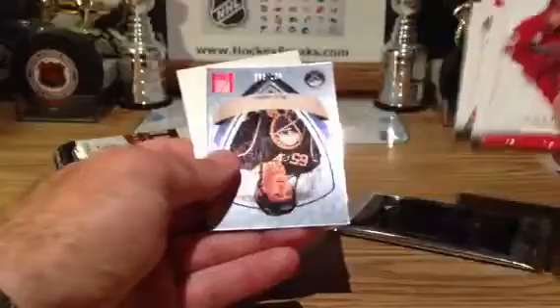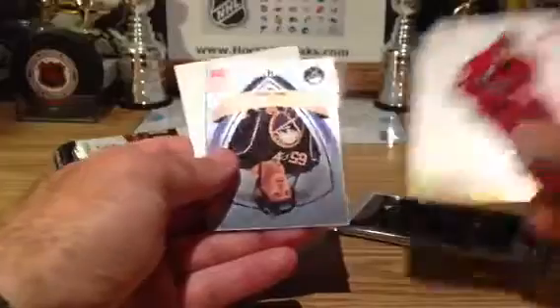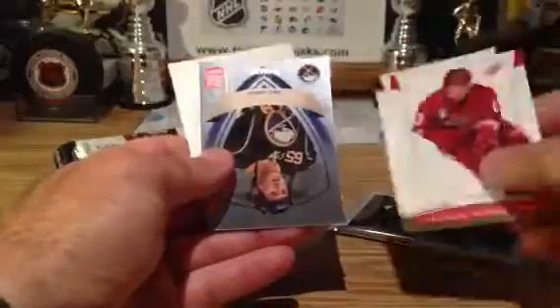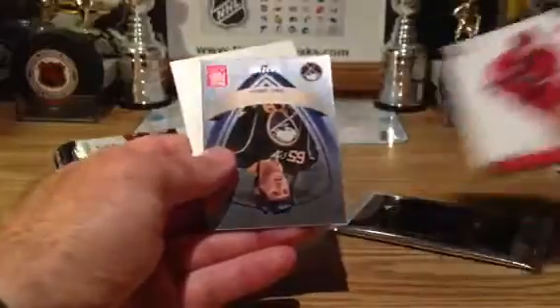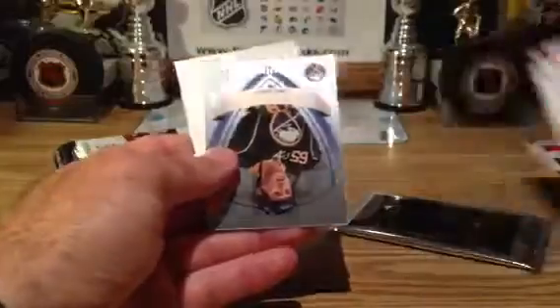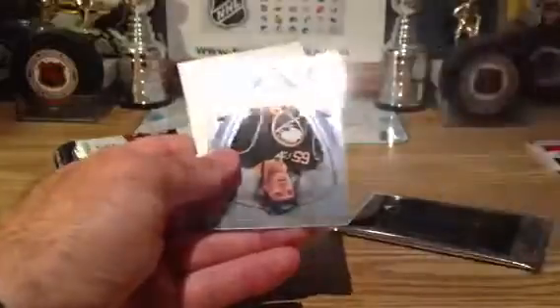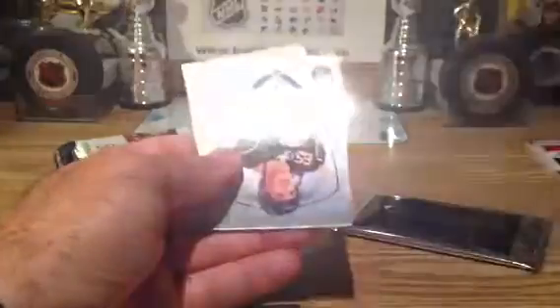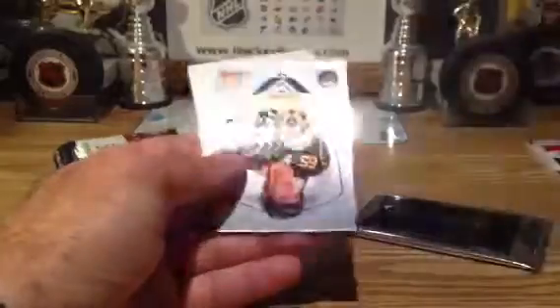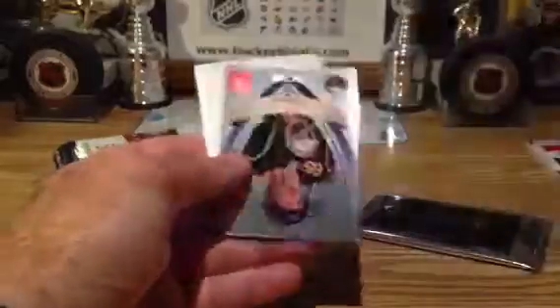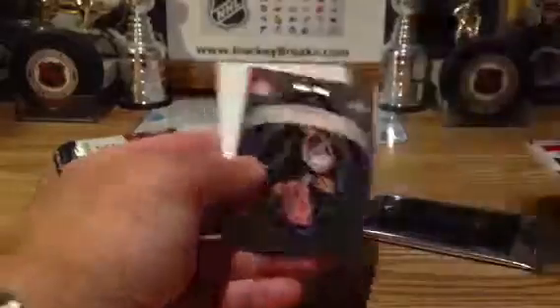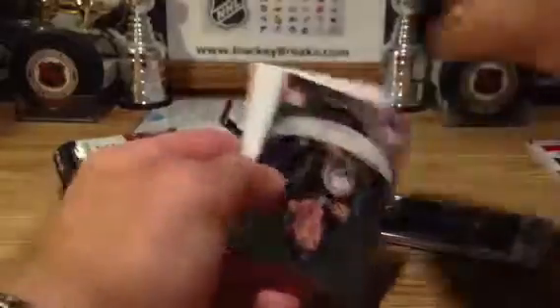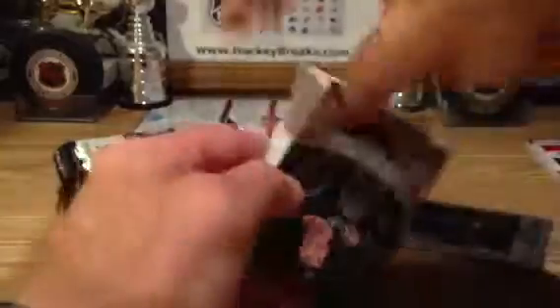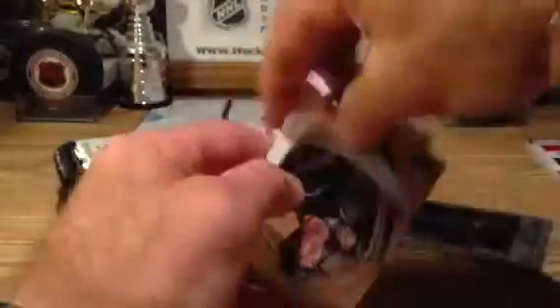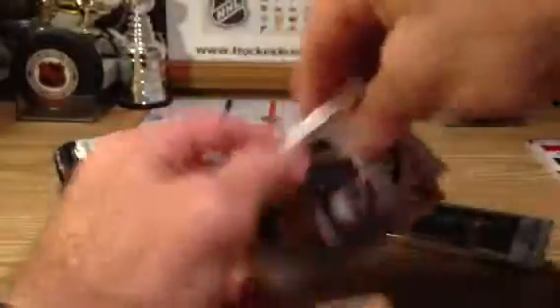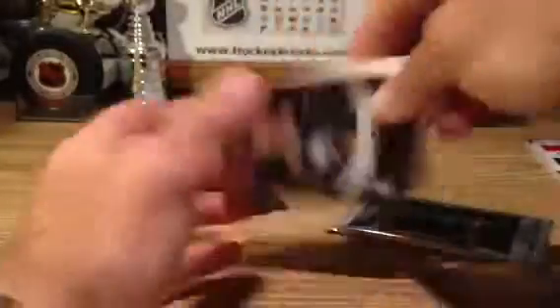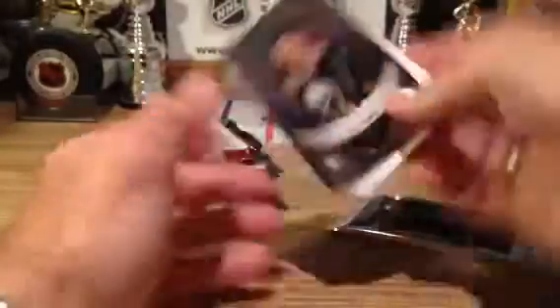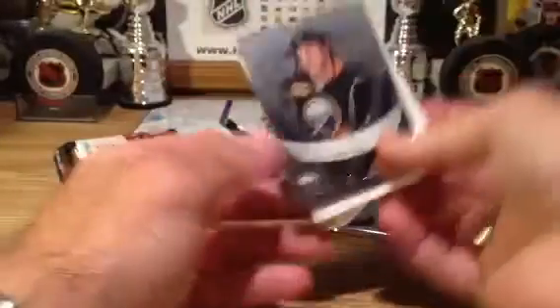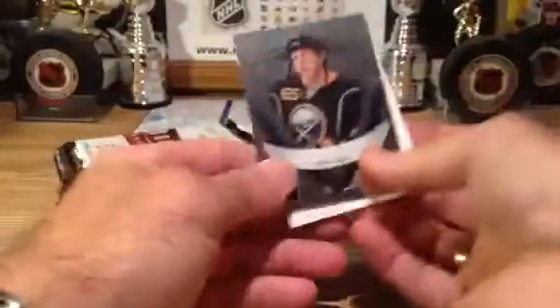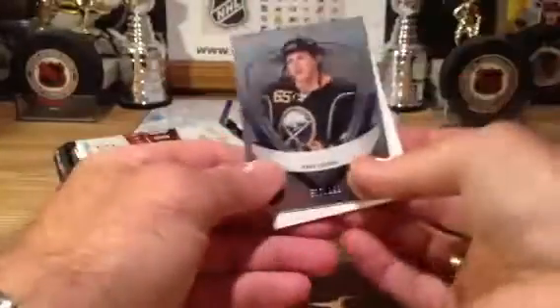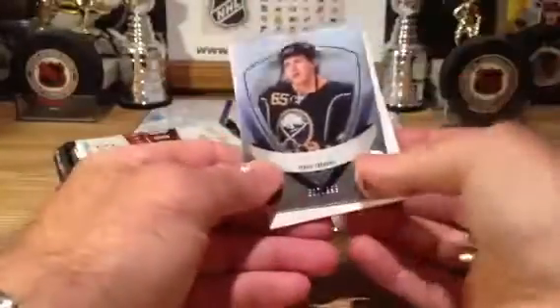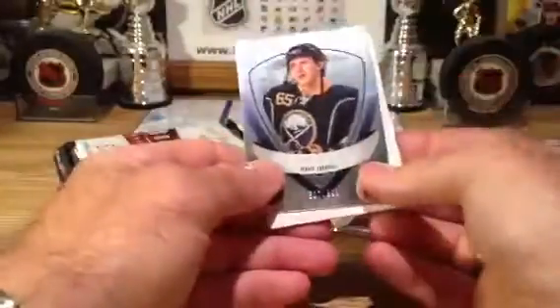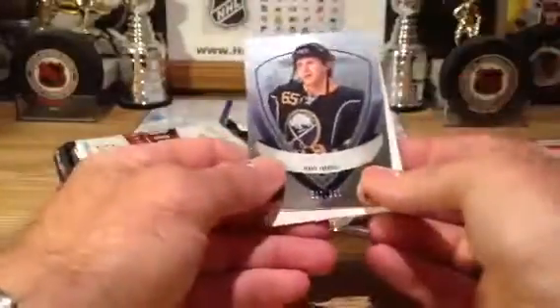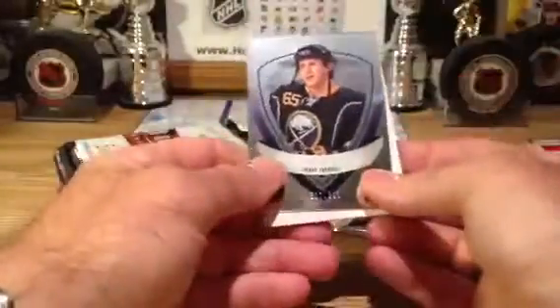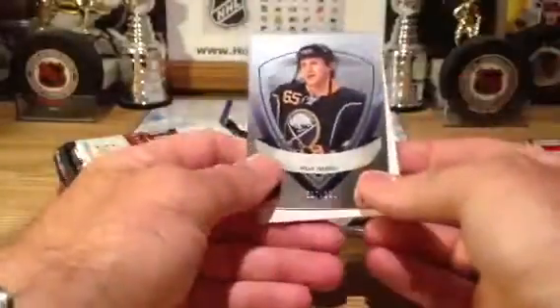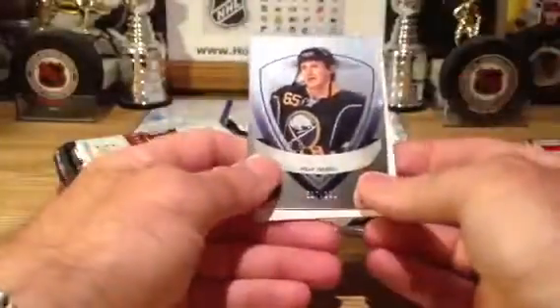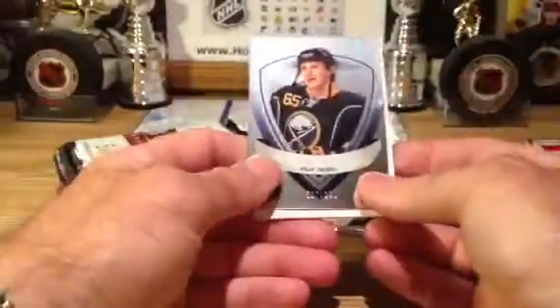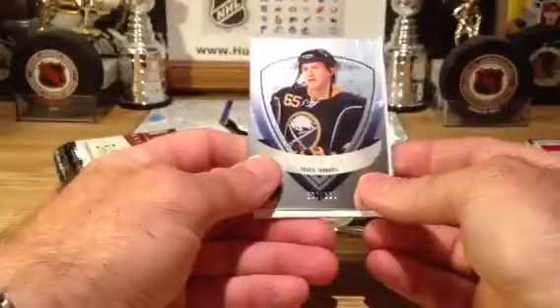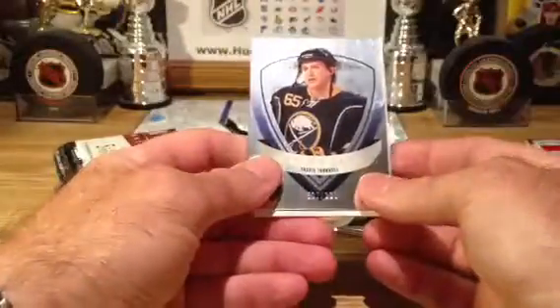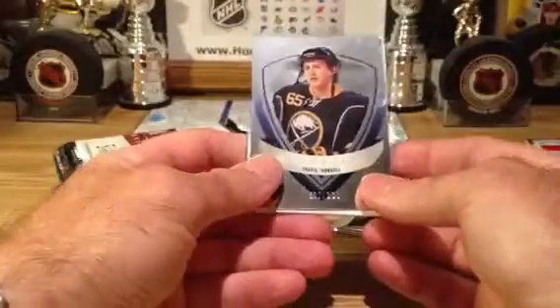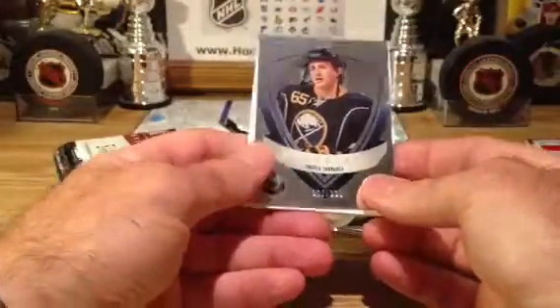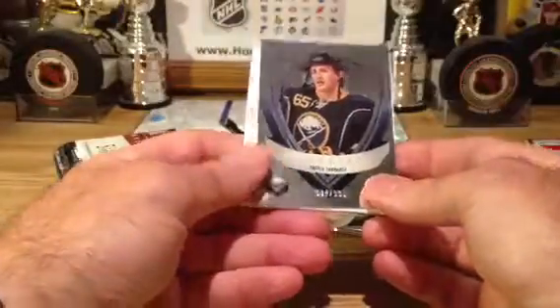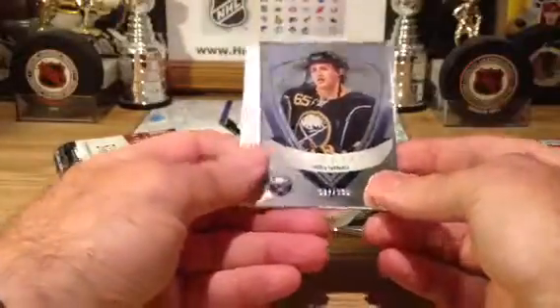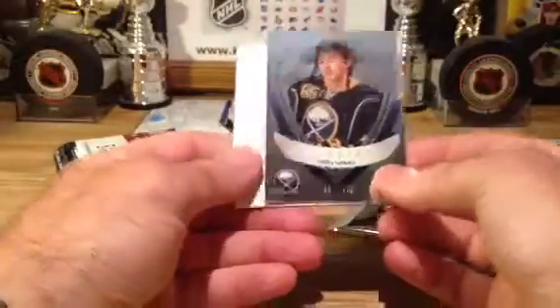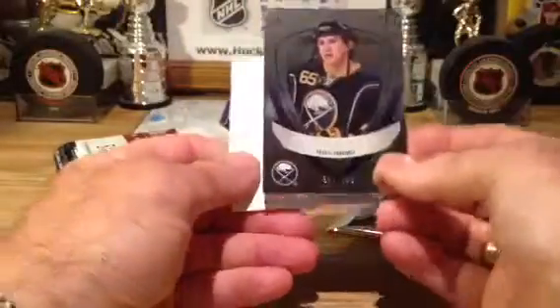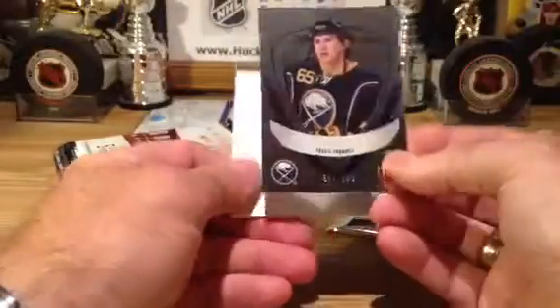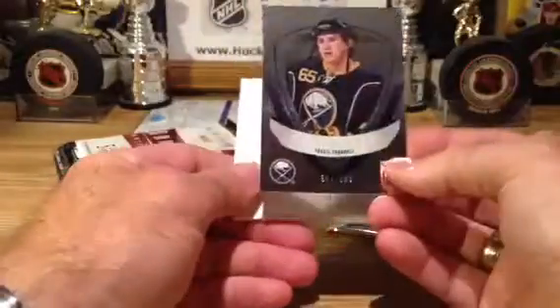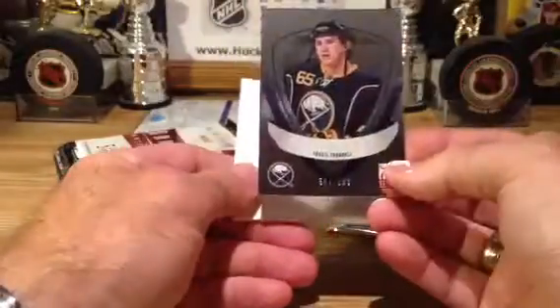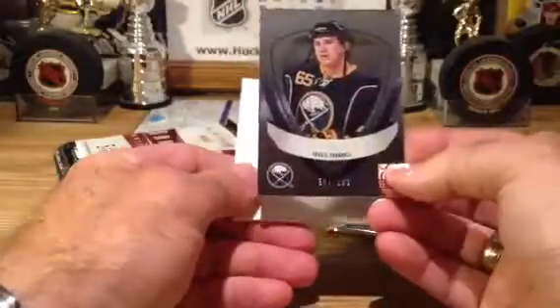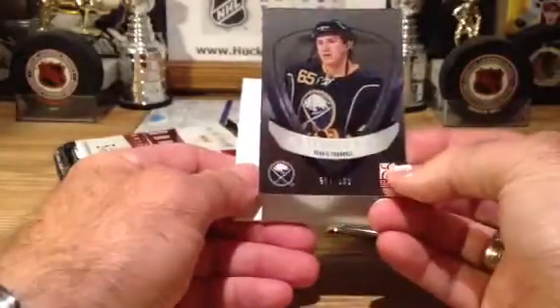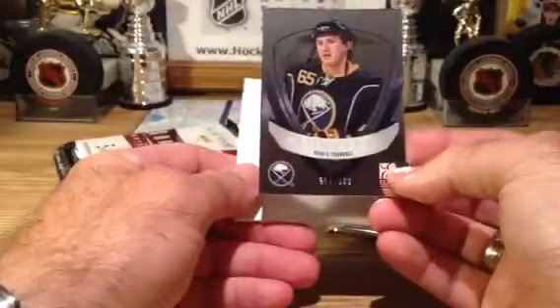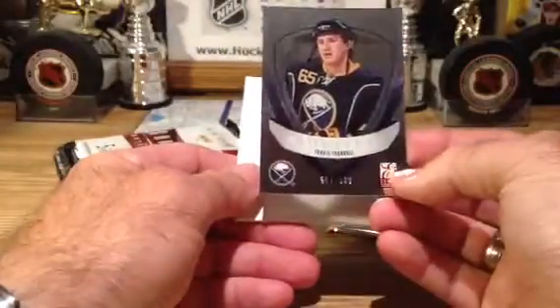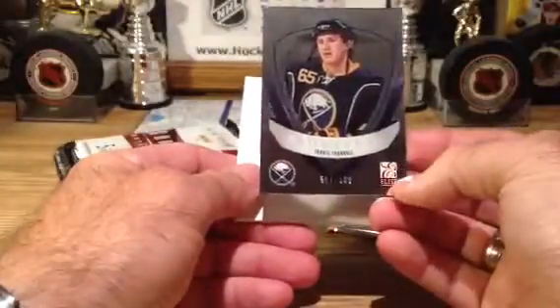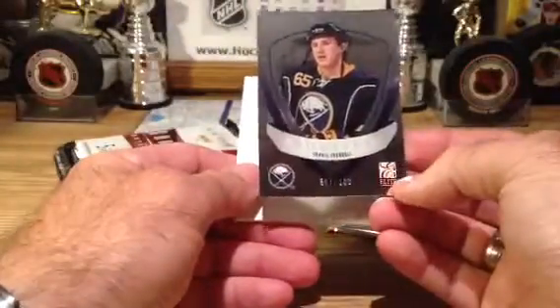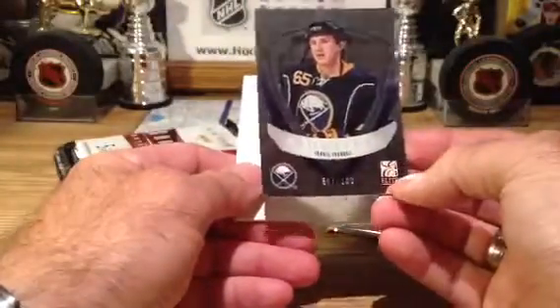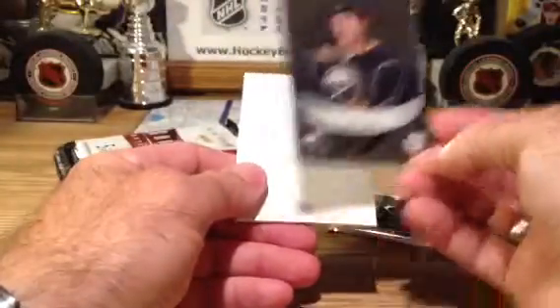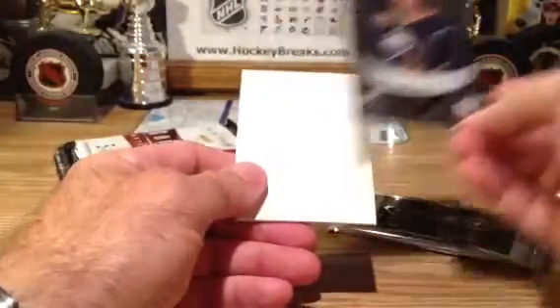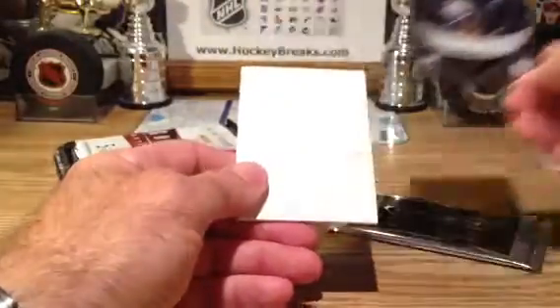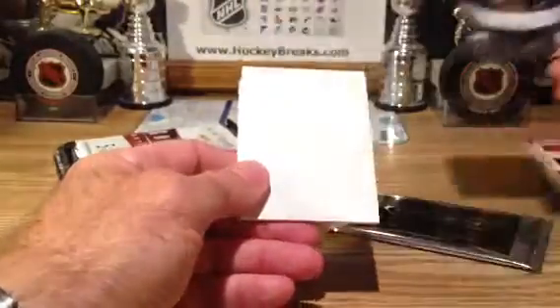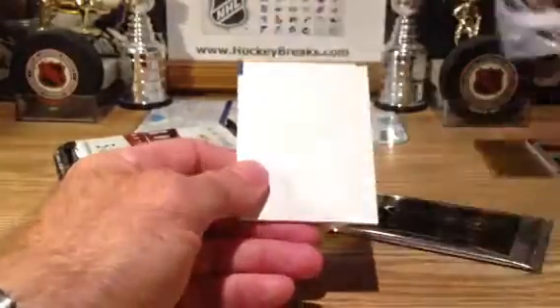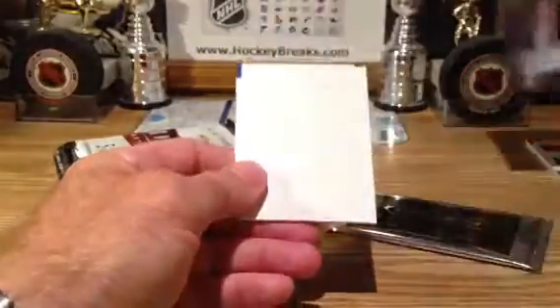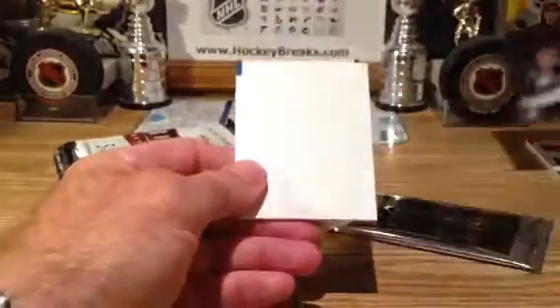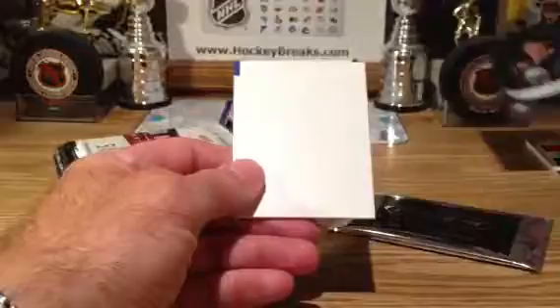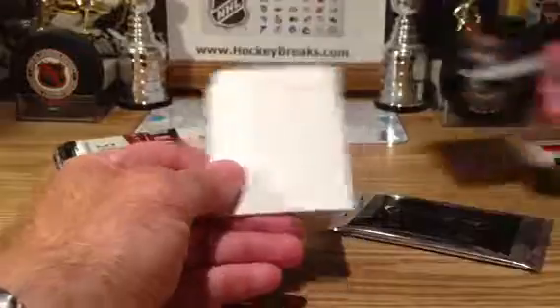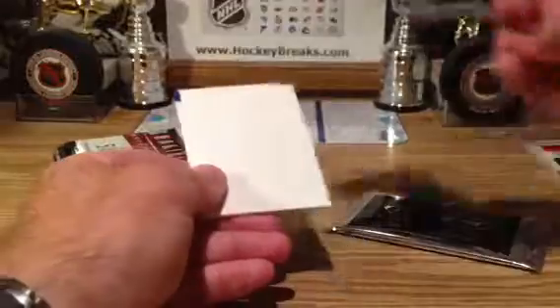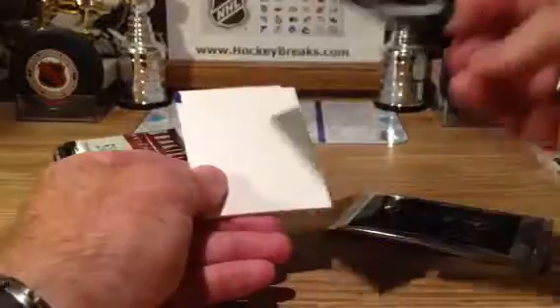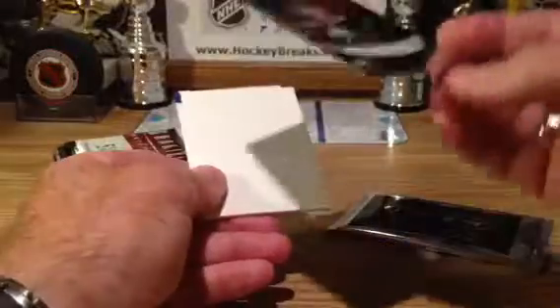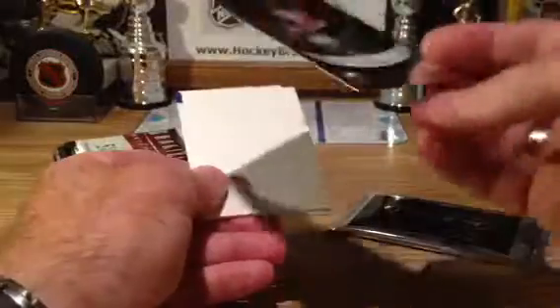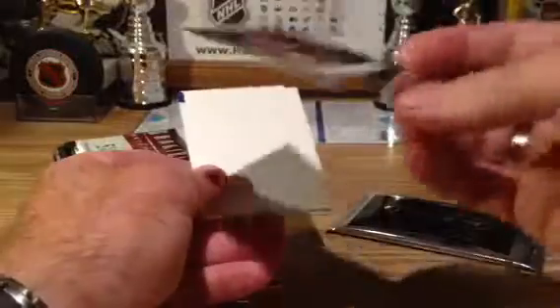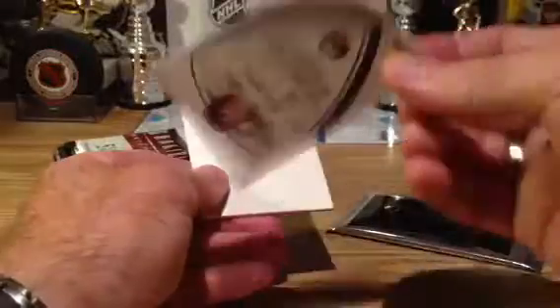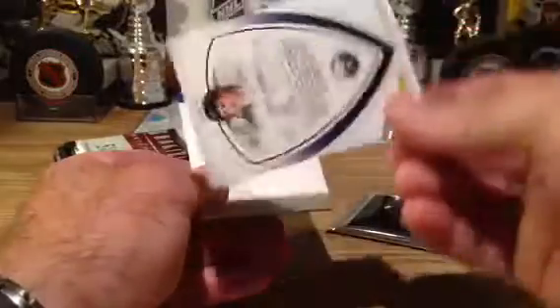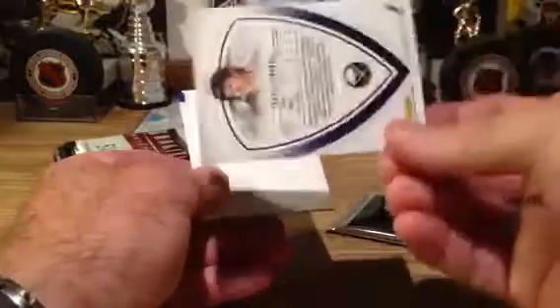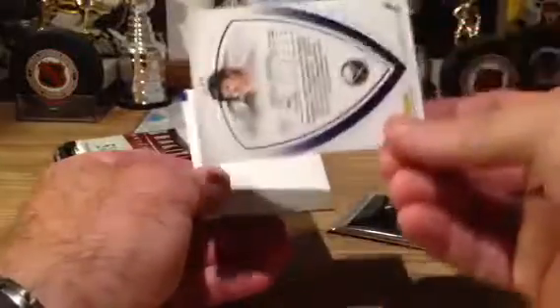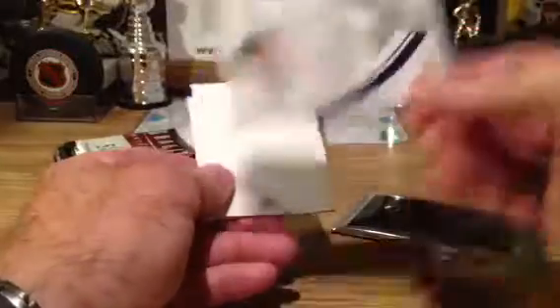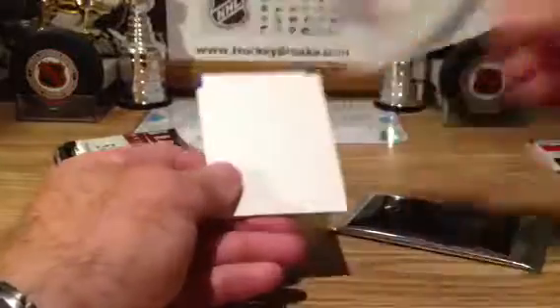And going out to Buffalo — Travis Turnbow to 999, Elite Rookie. Buffalo.